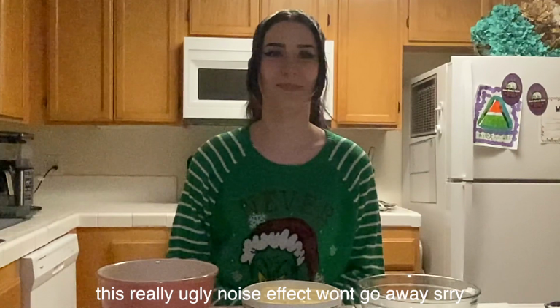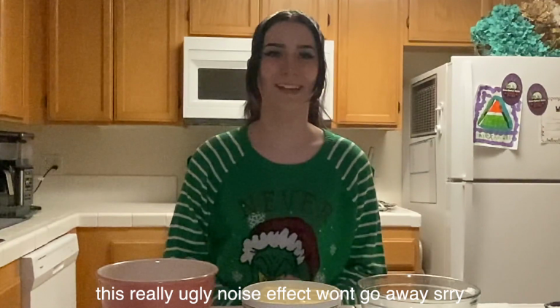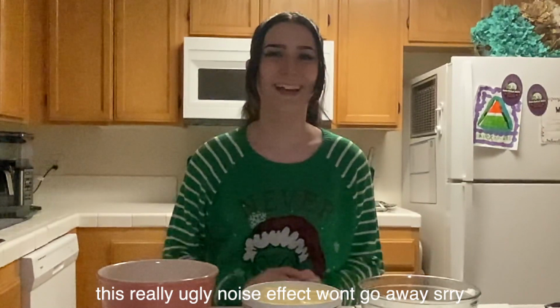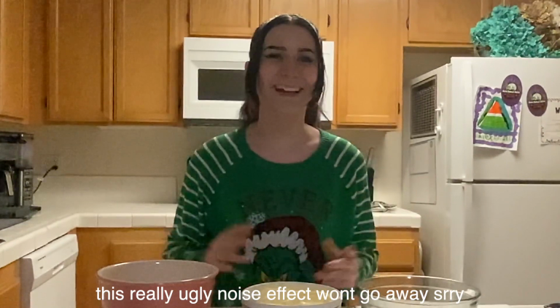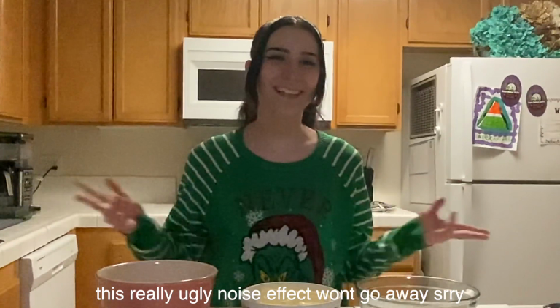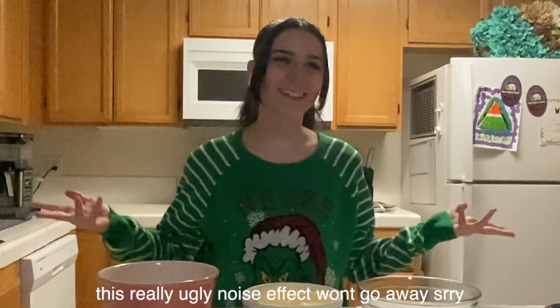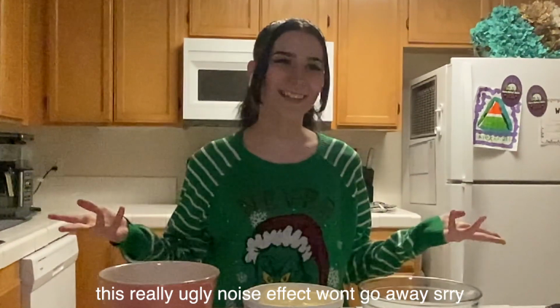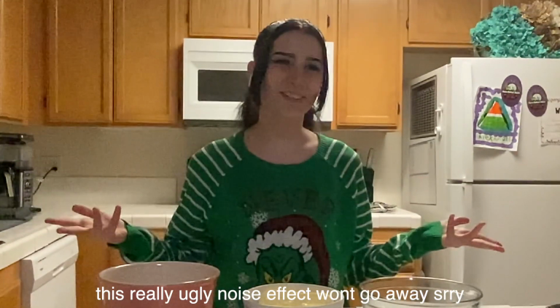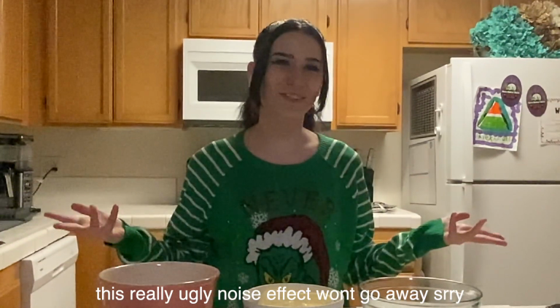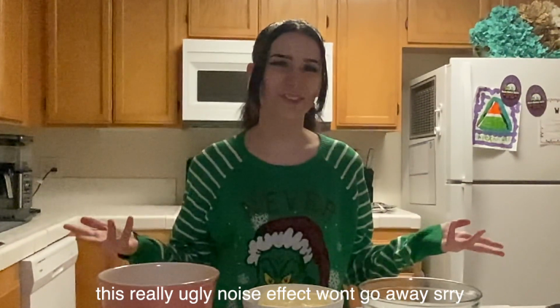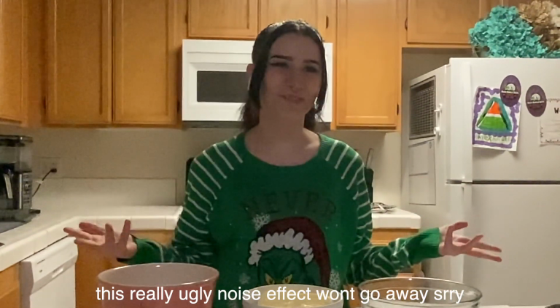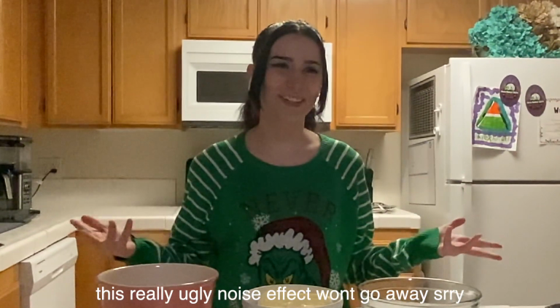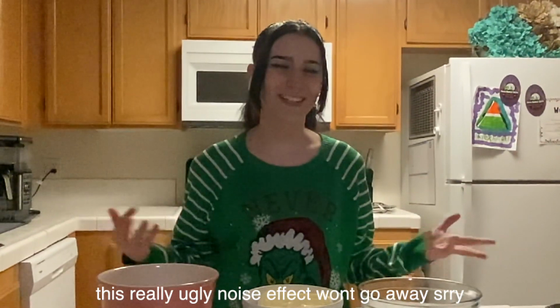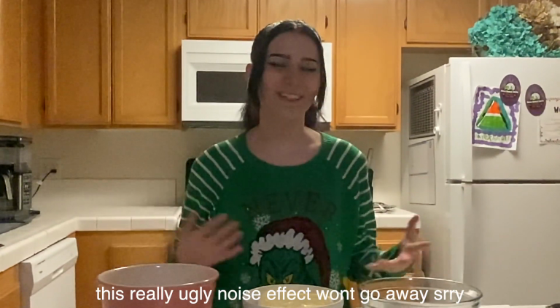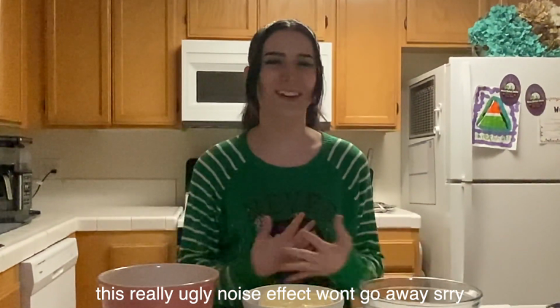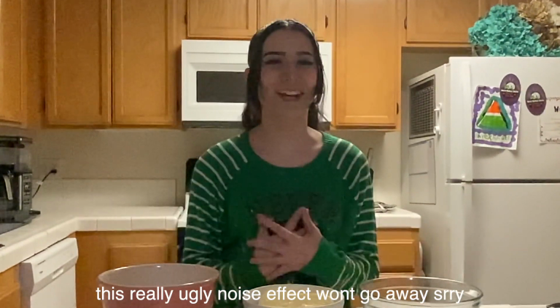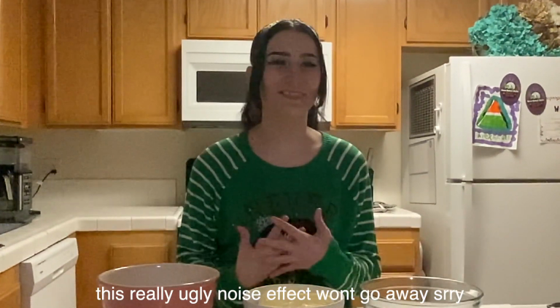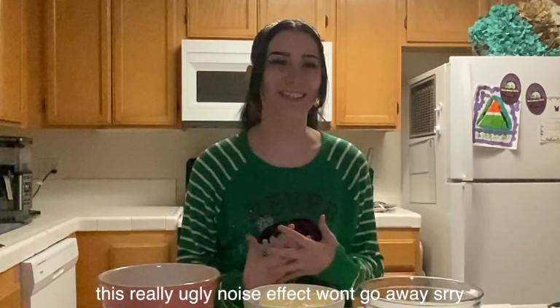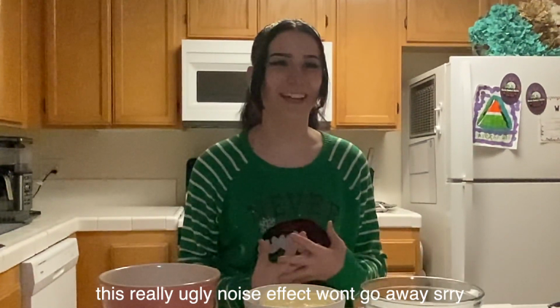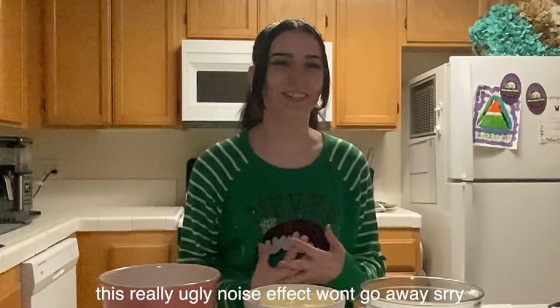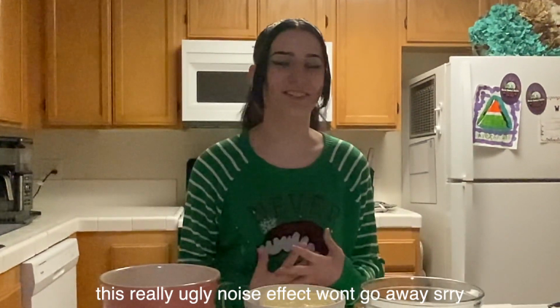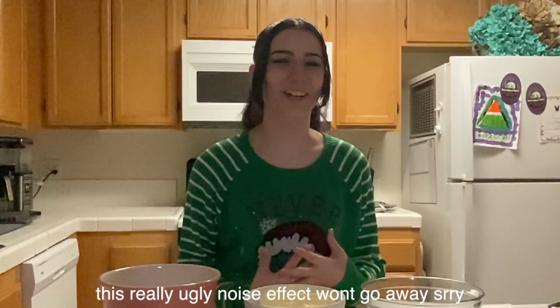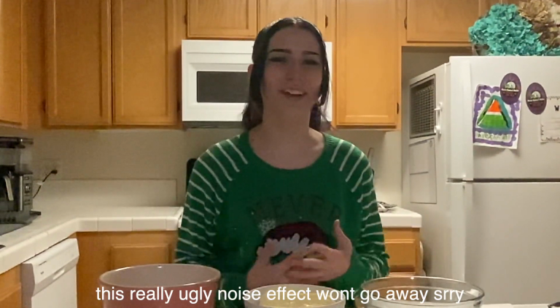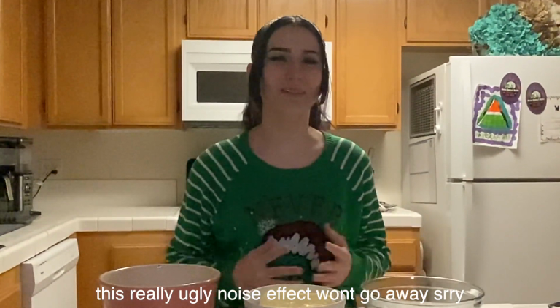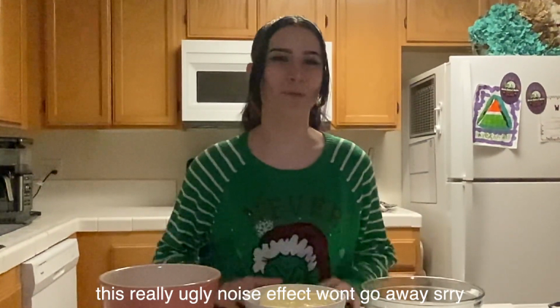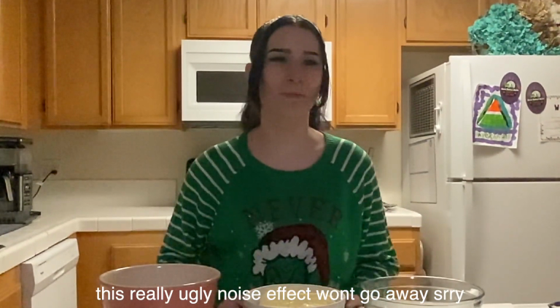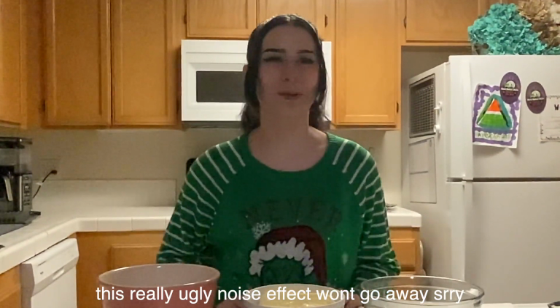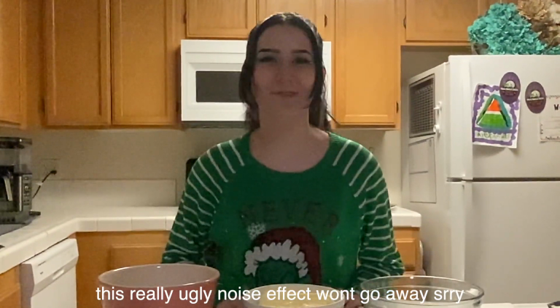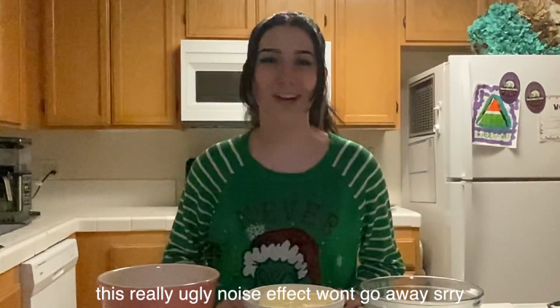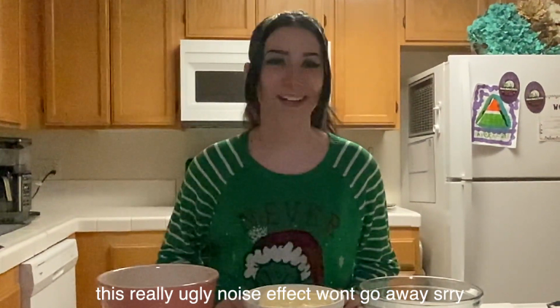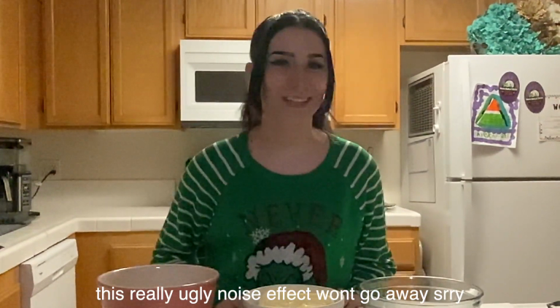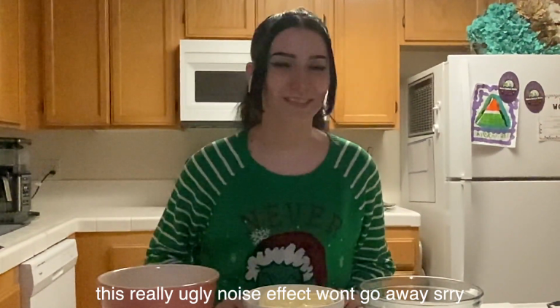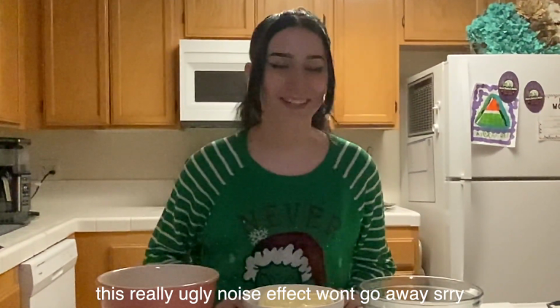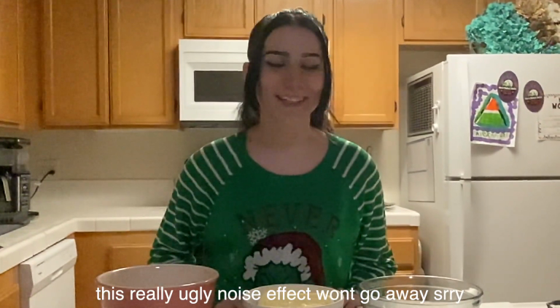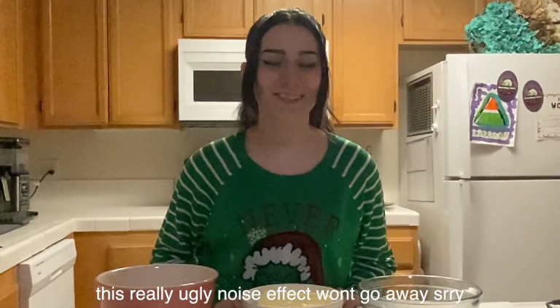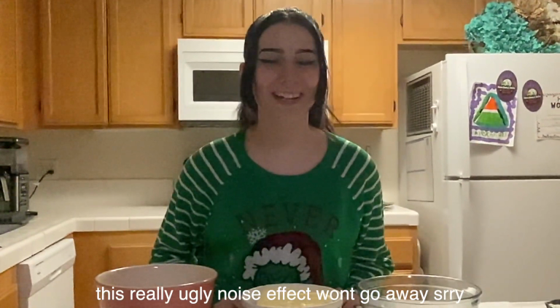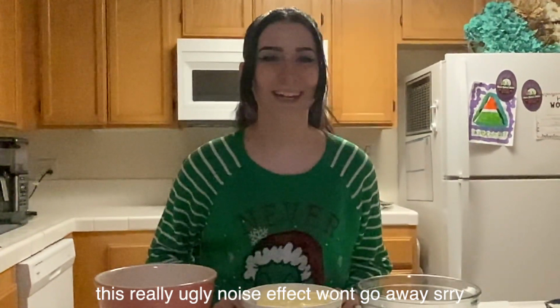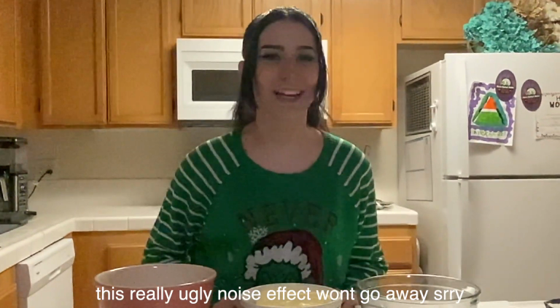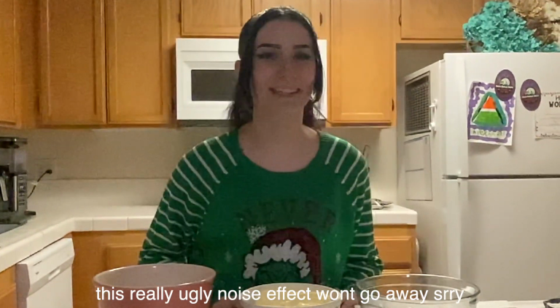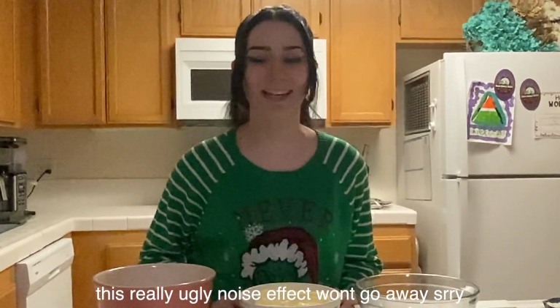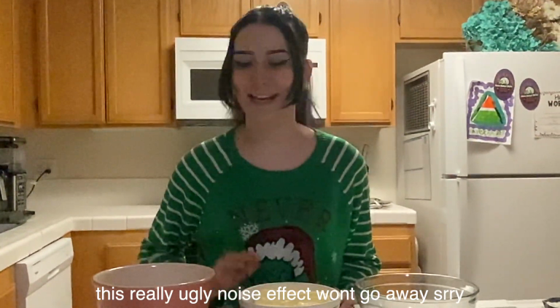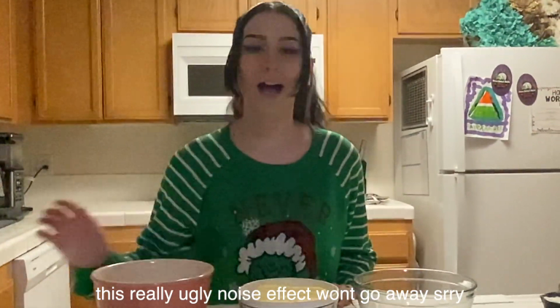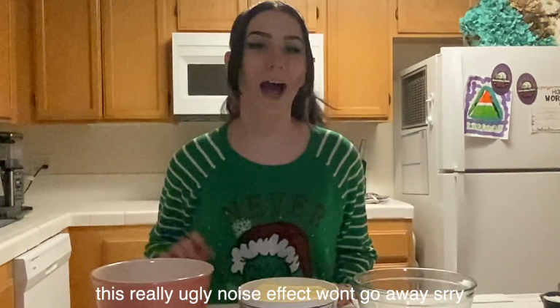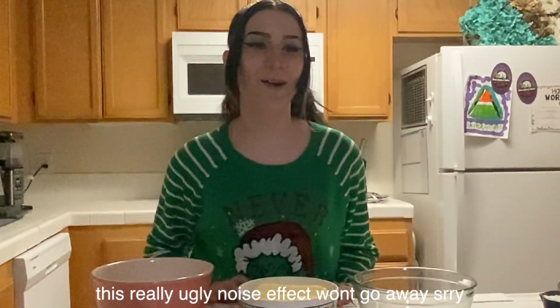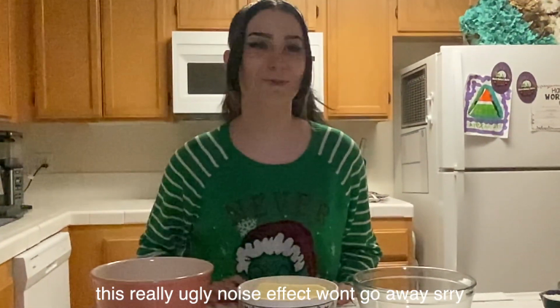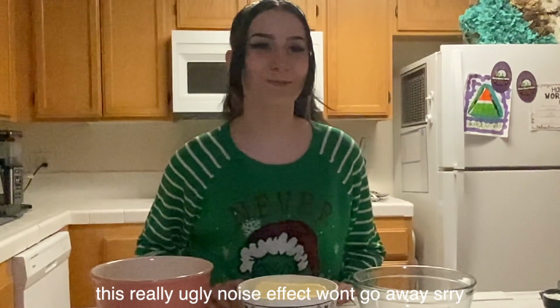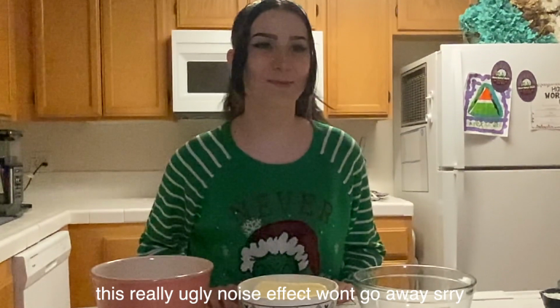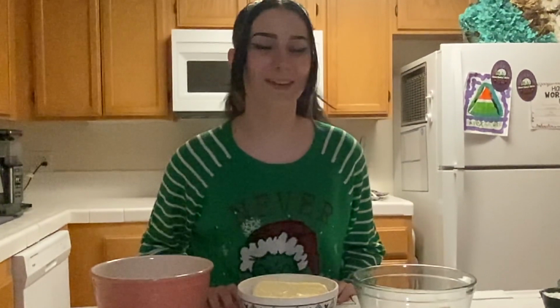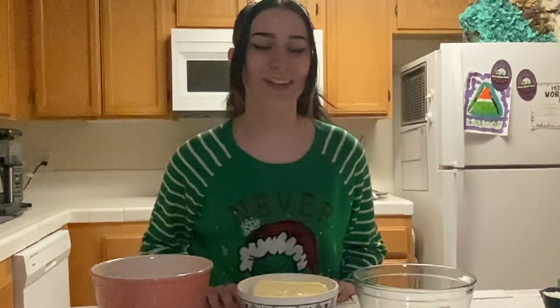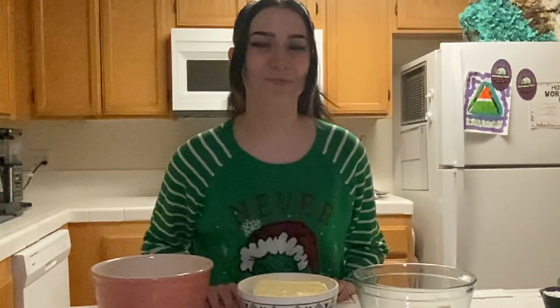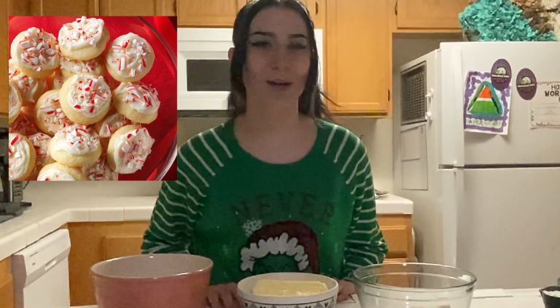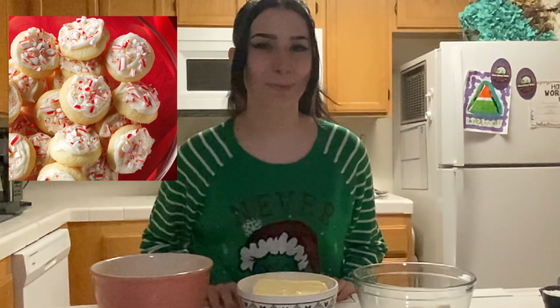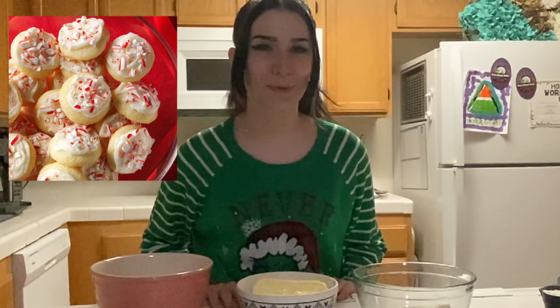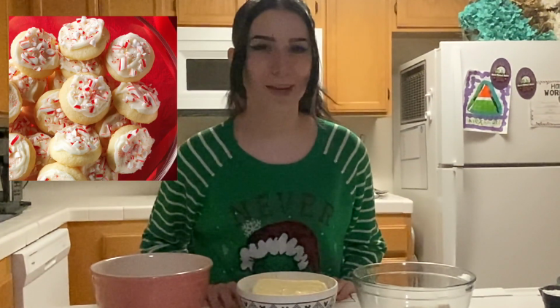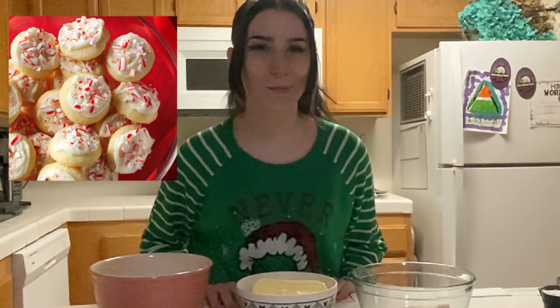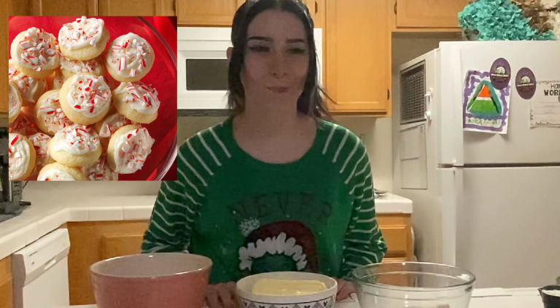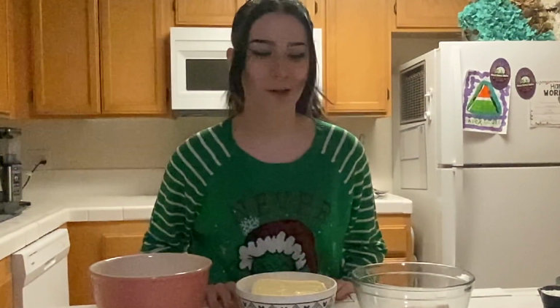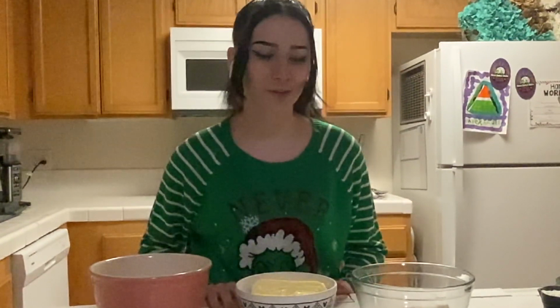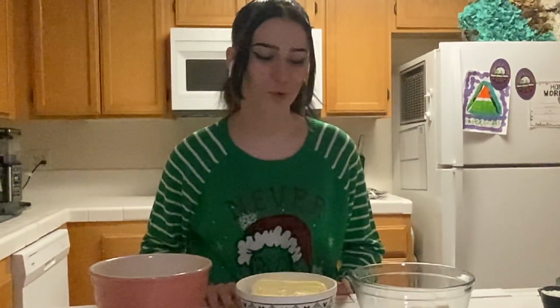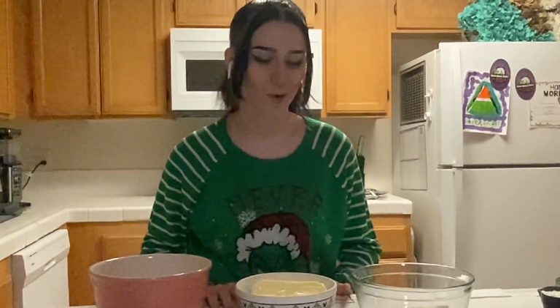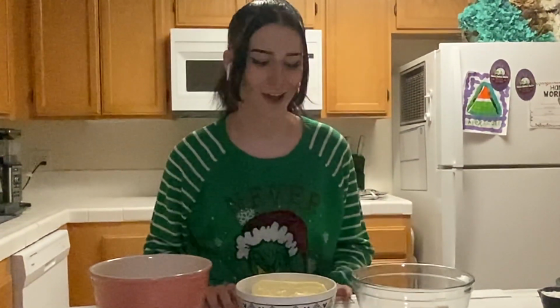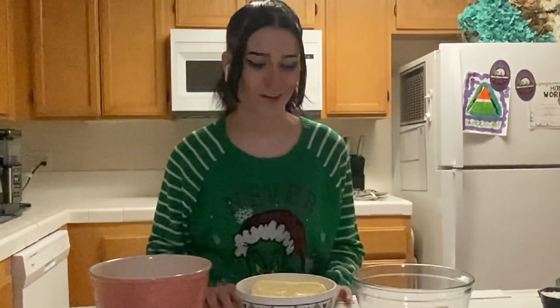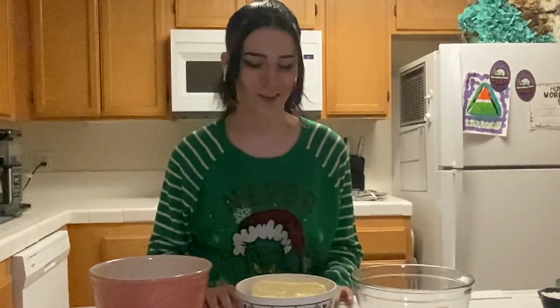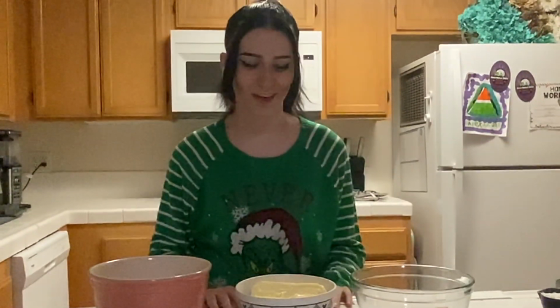Hello, Desert Scorpions! My name is Tess Graves. I'm a member of the reactivities committee and today I will be making peppermint melt-away cookies.